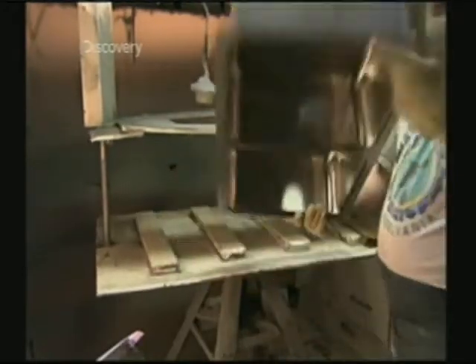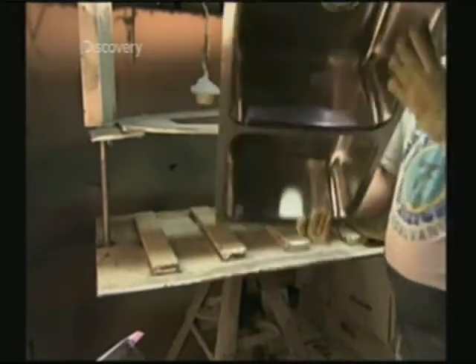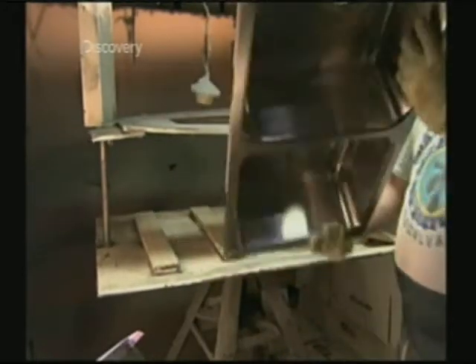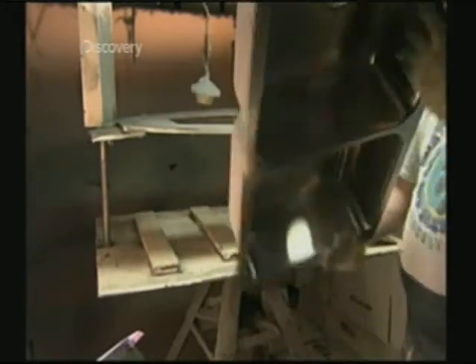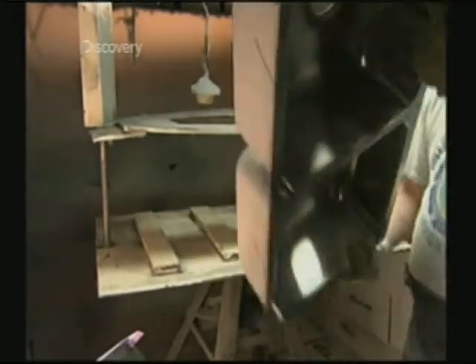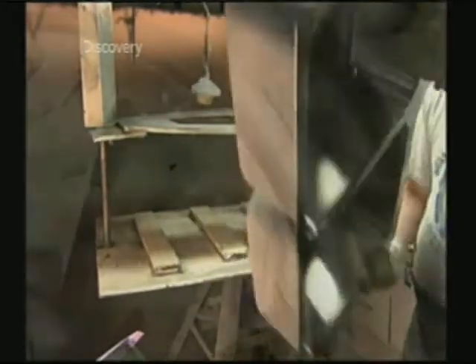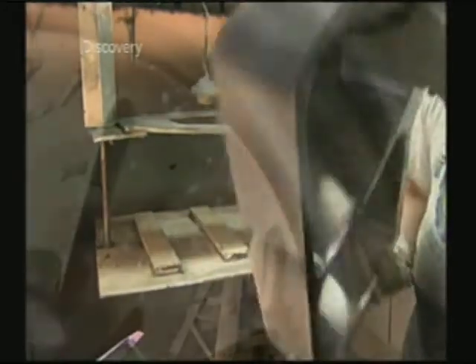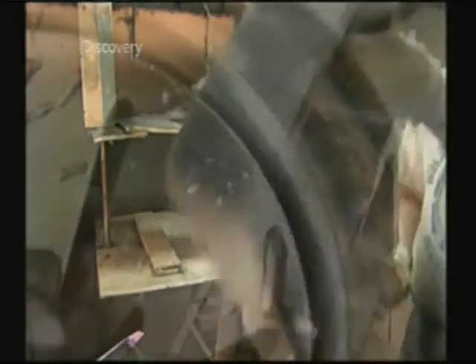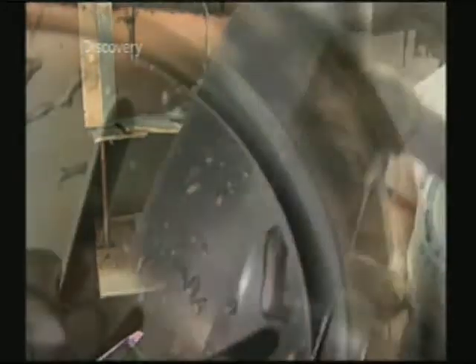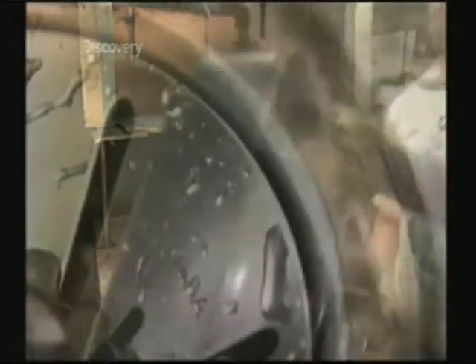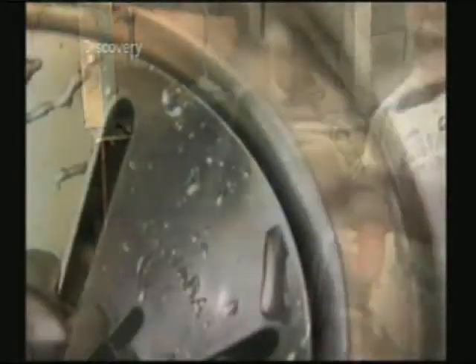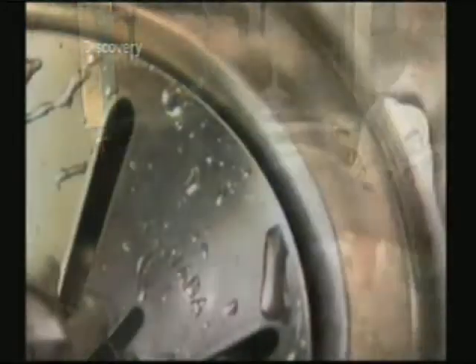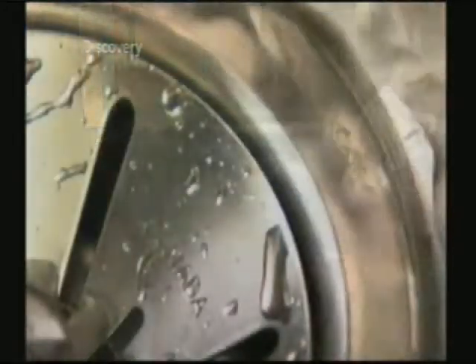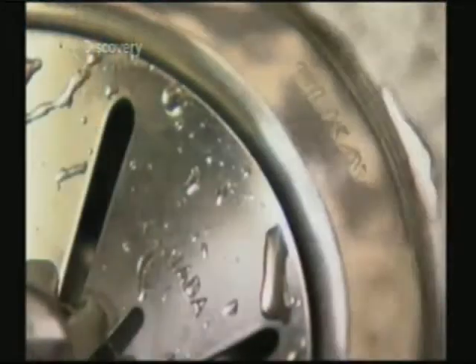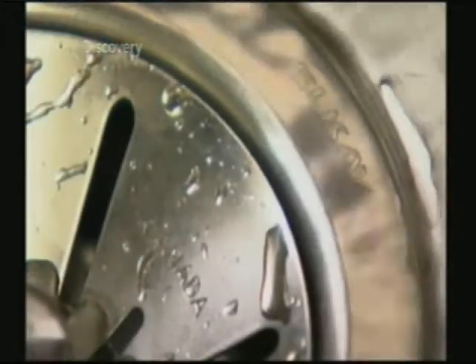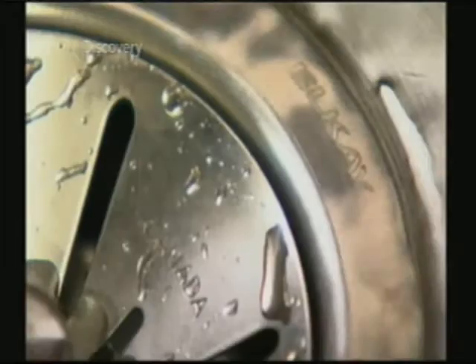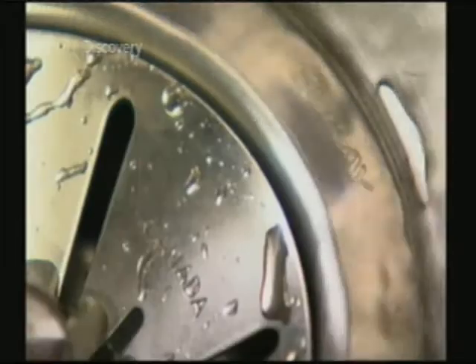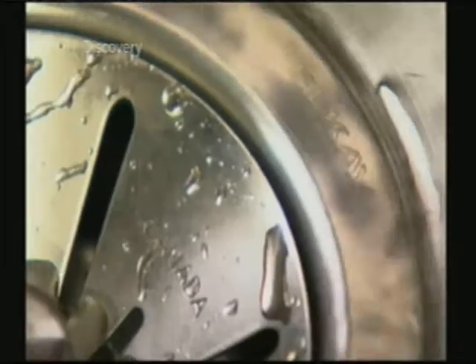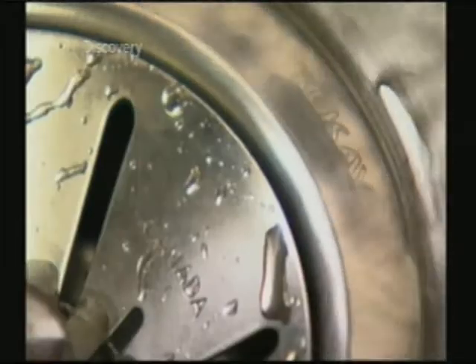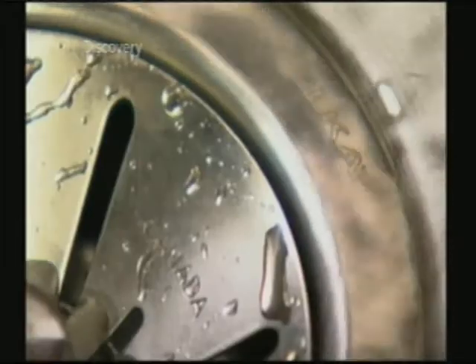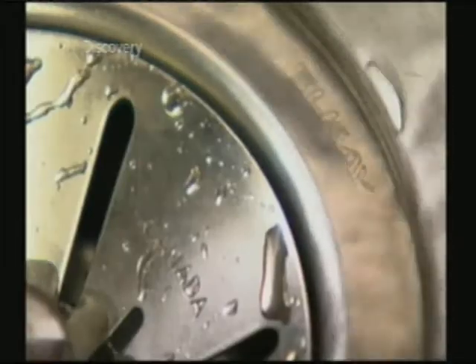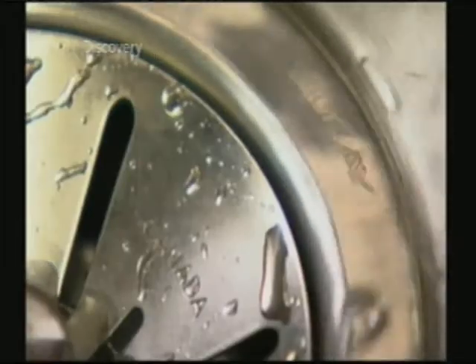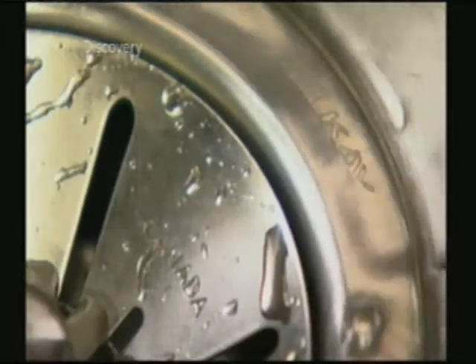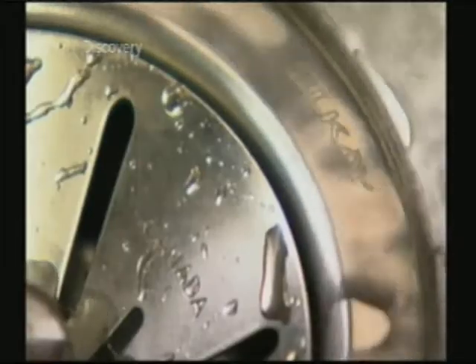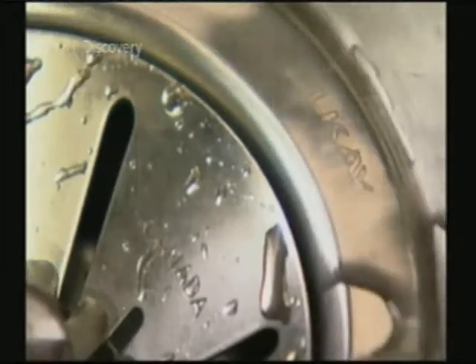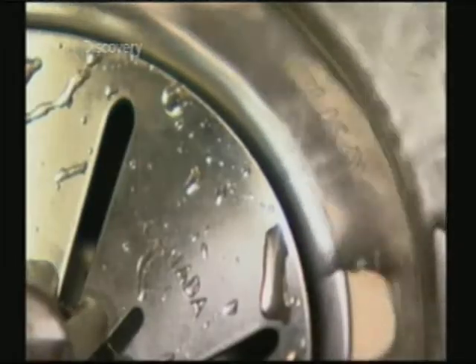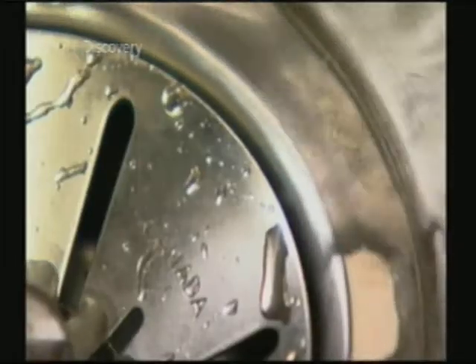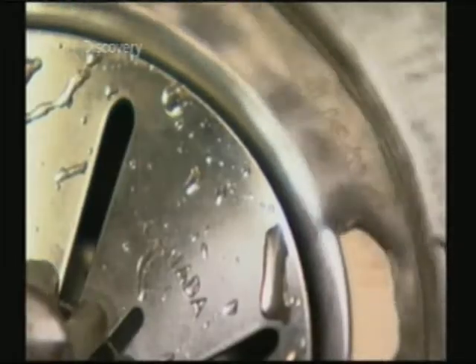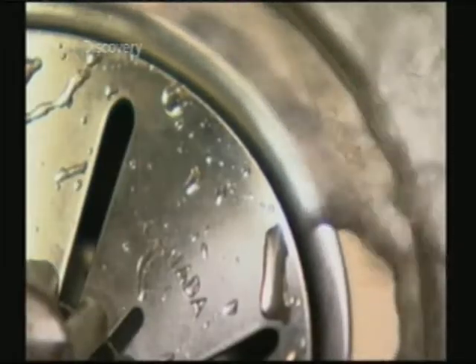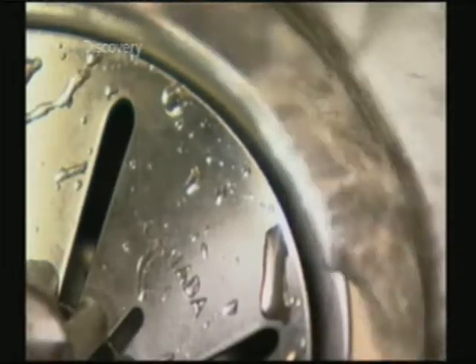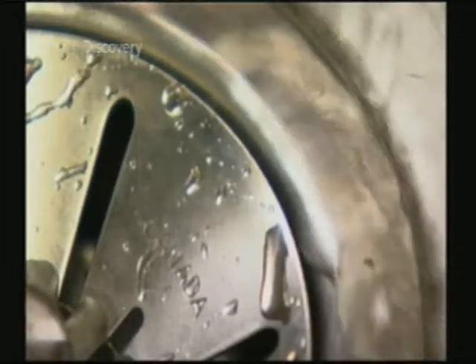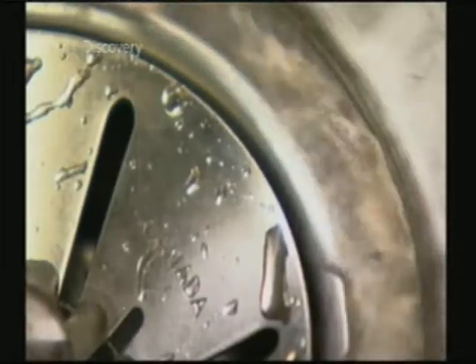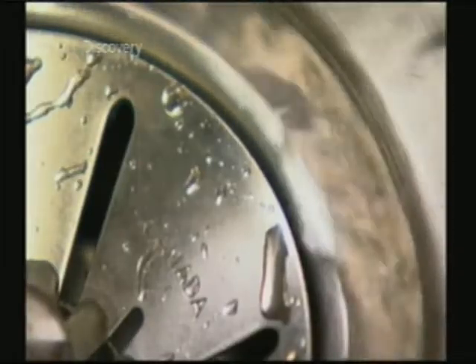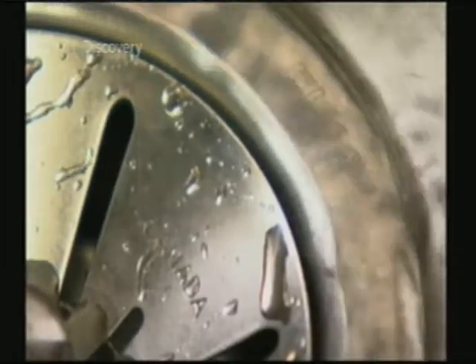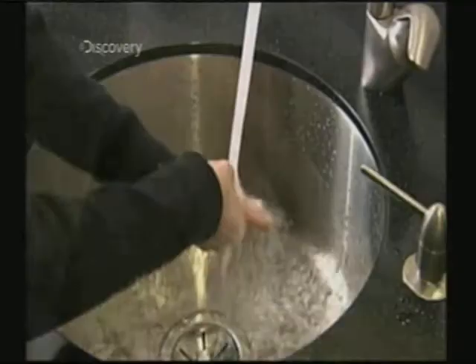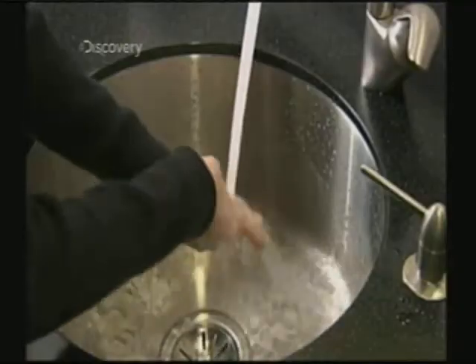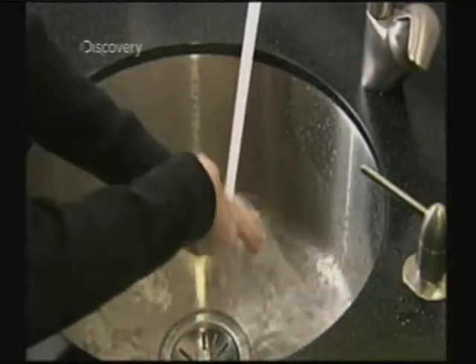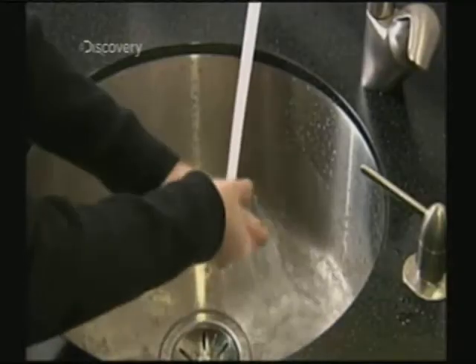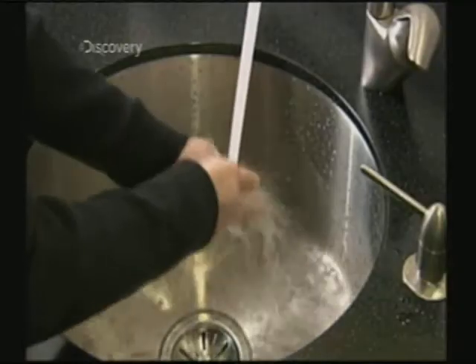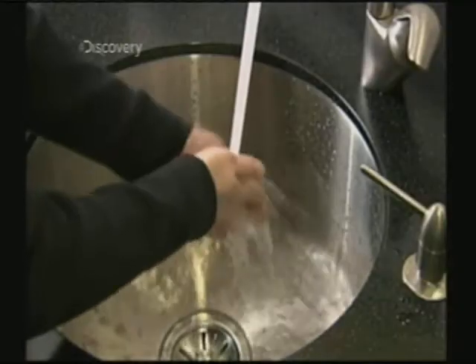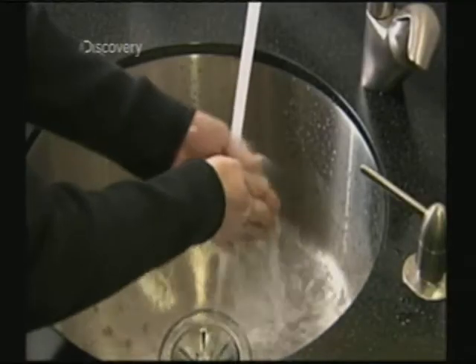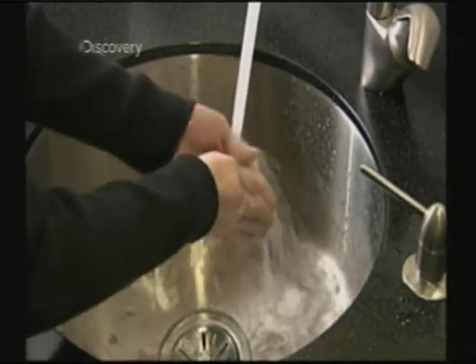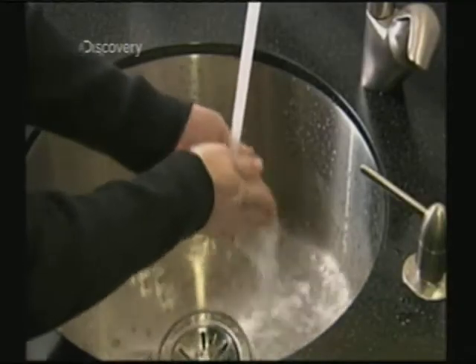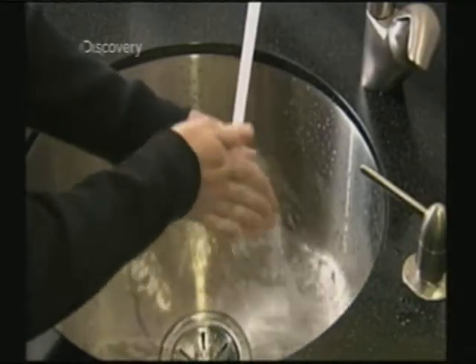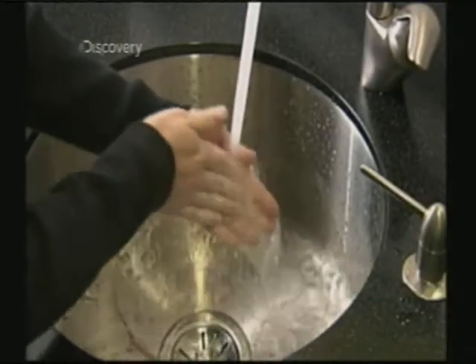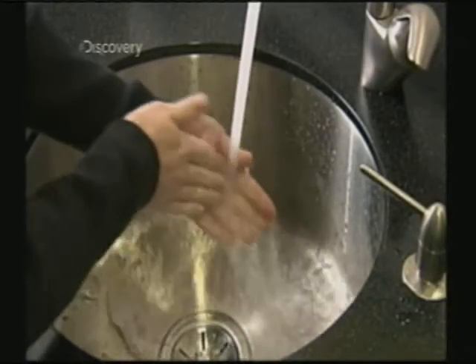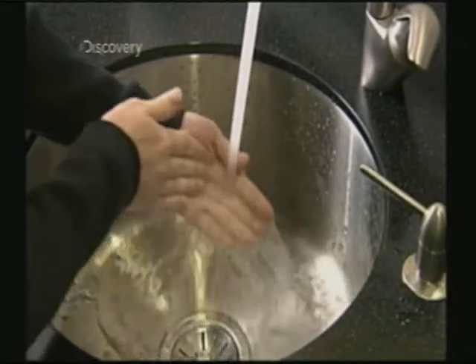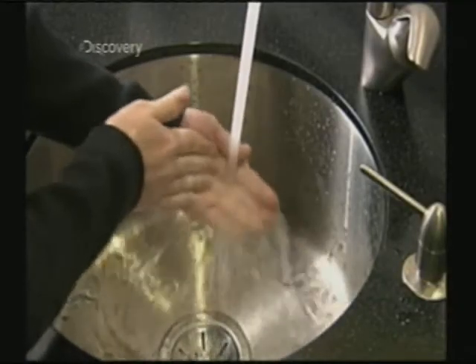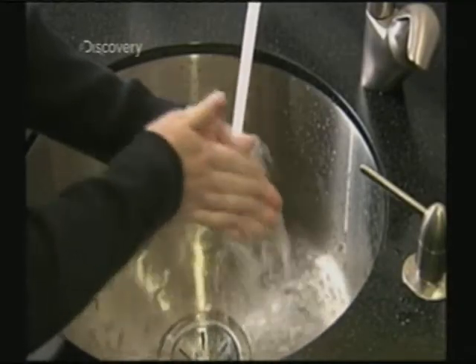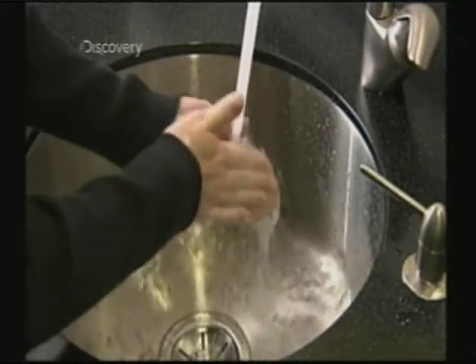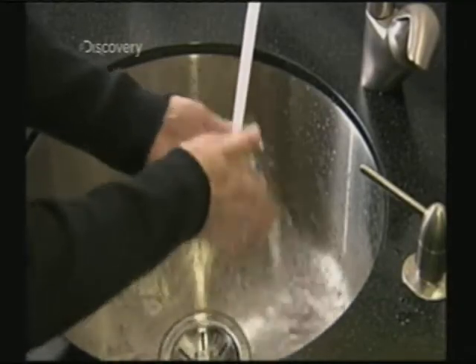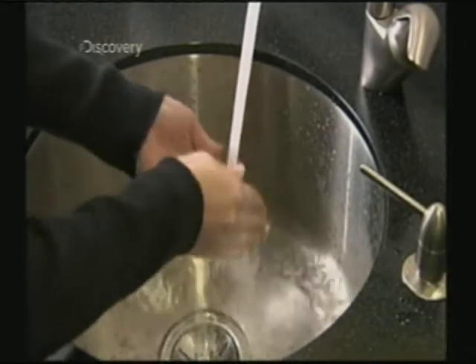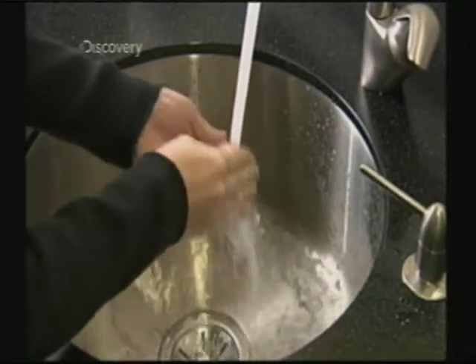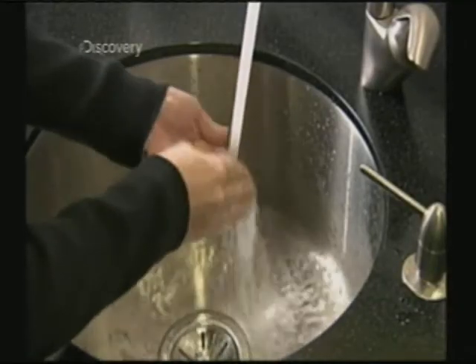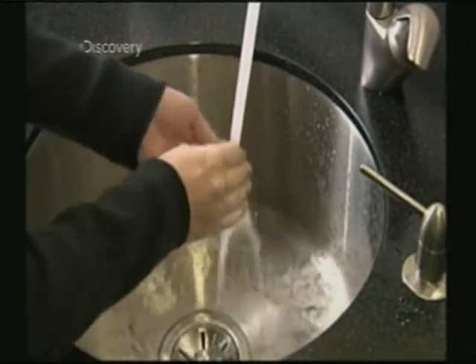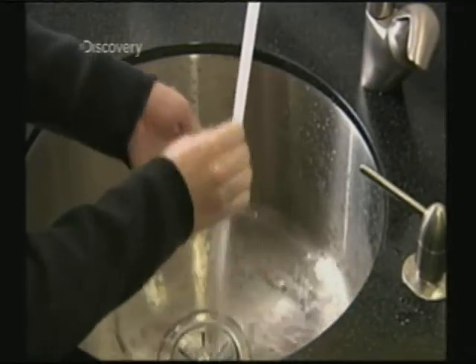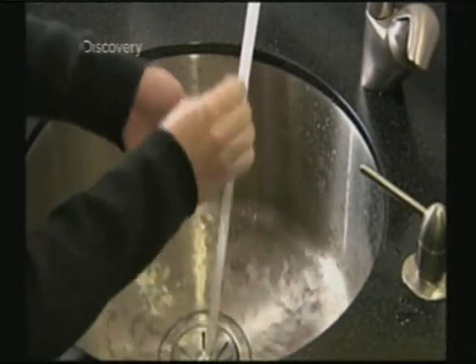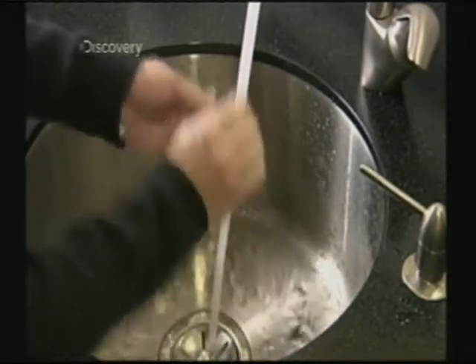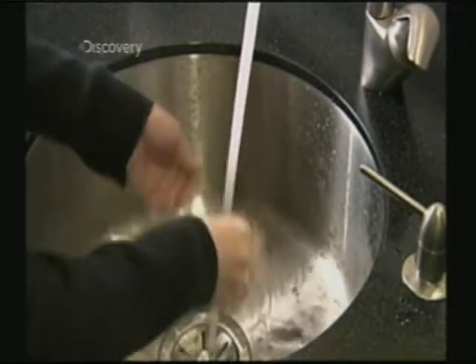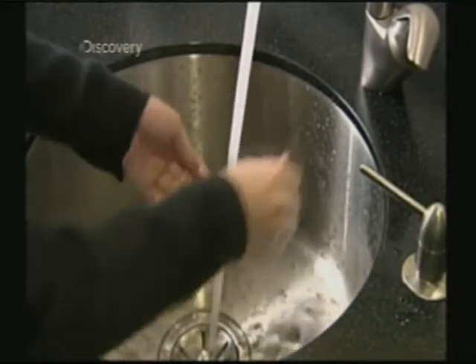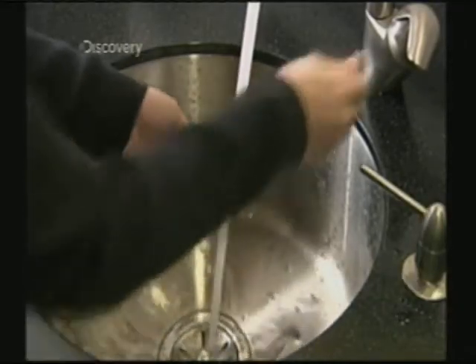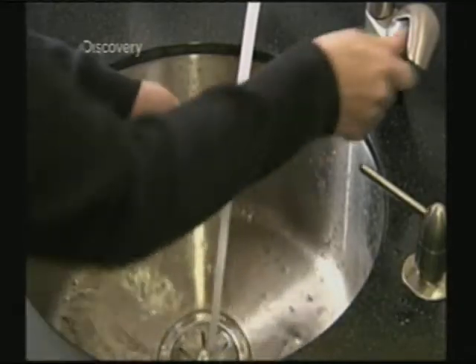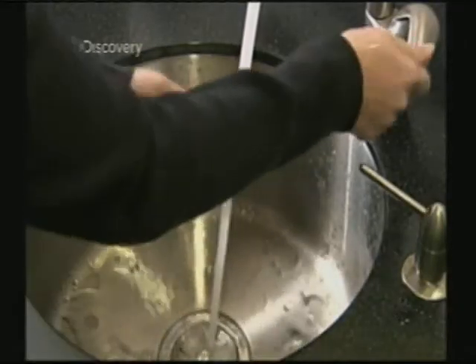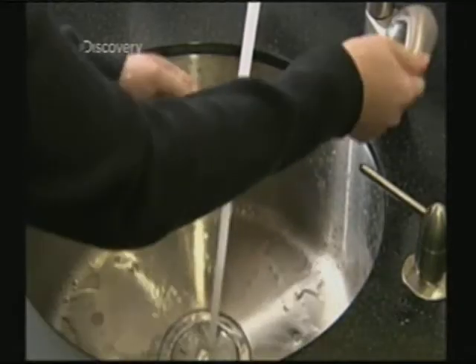It takes about two and a half hours to make a stainless steel sink, and now it's ready to go with the flow.